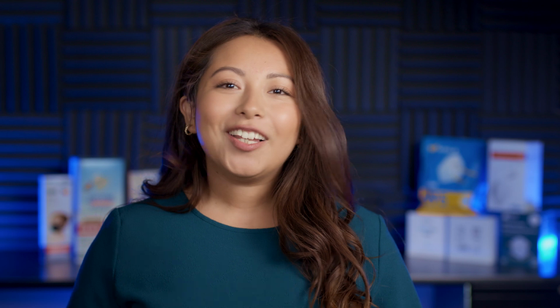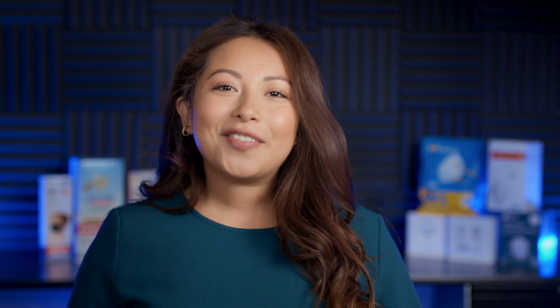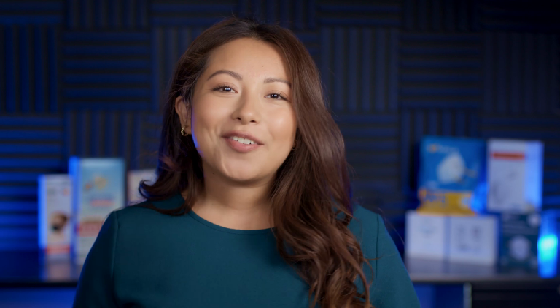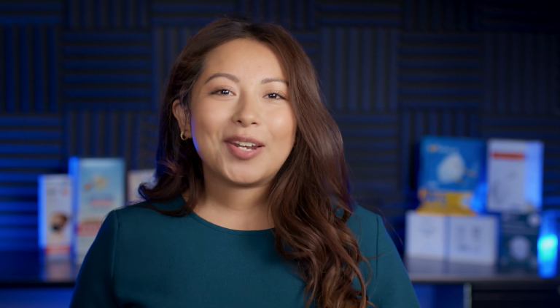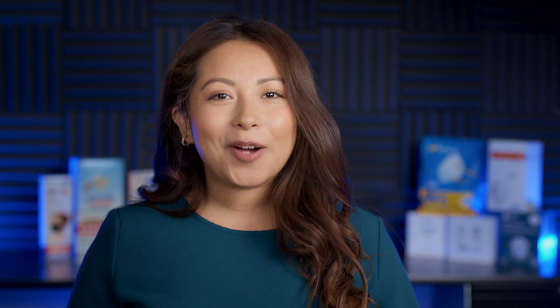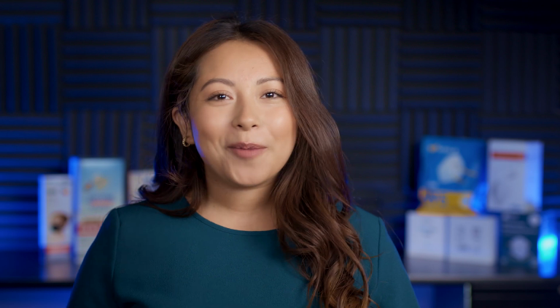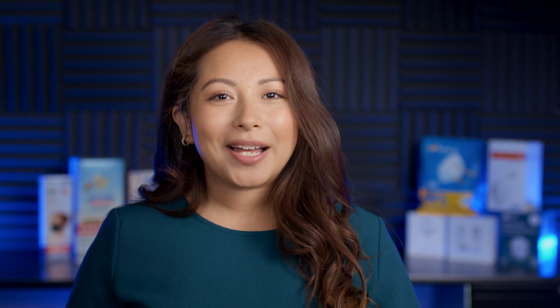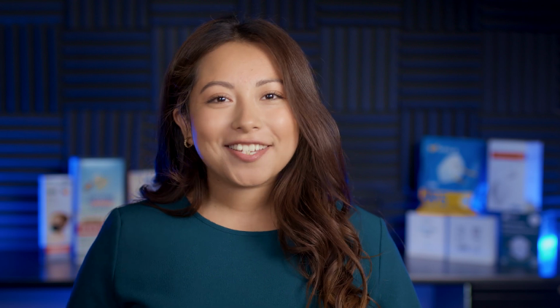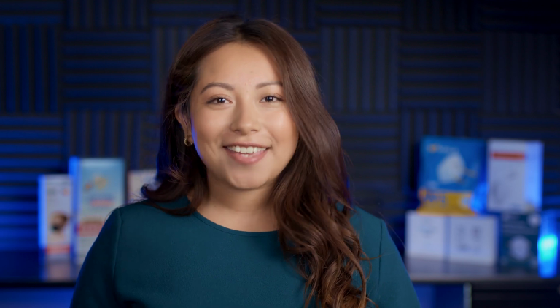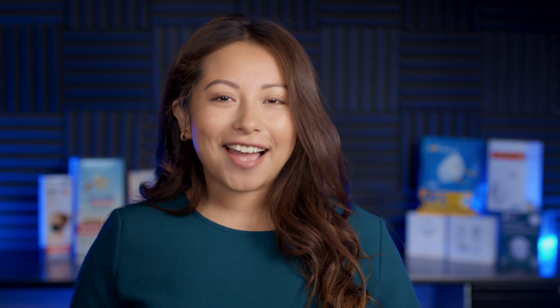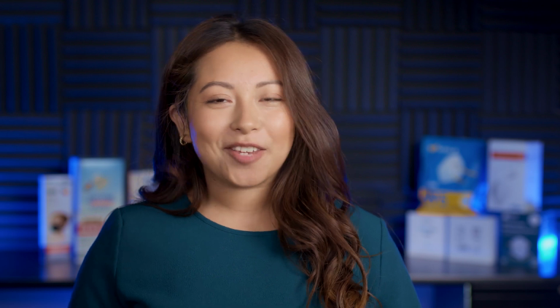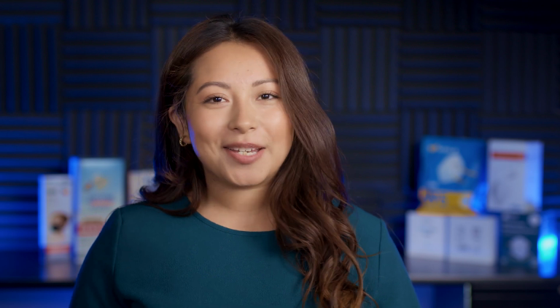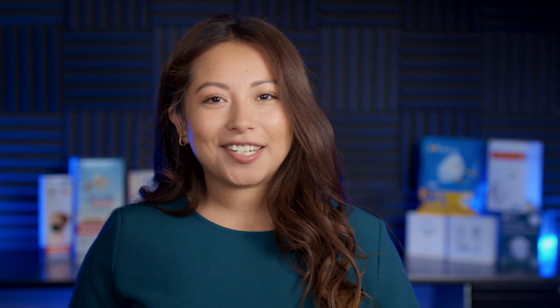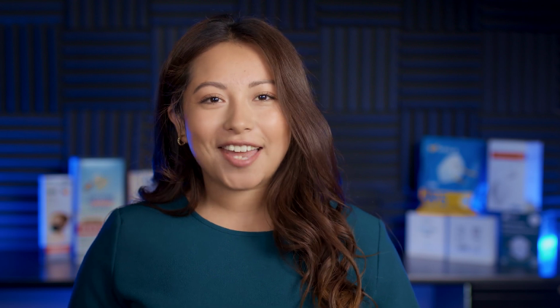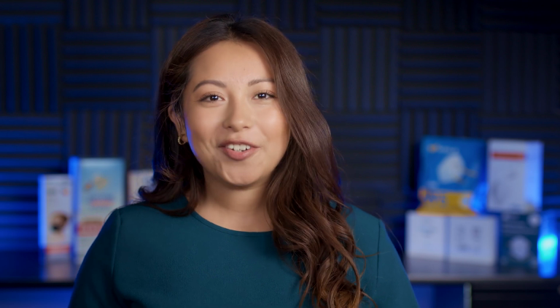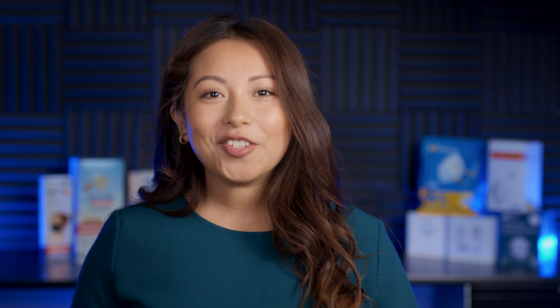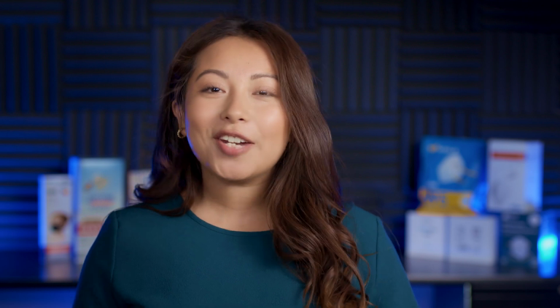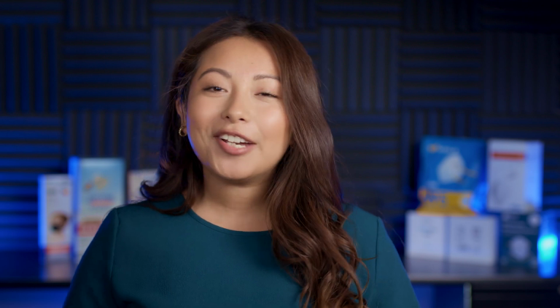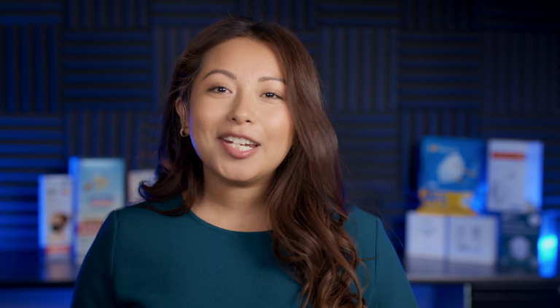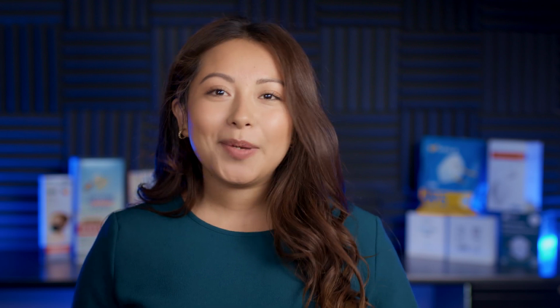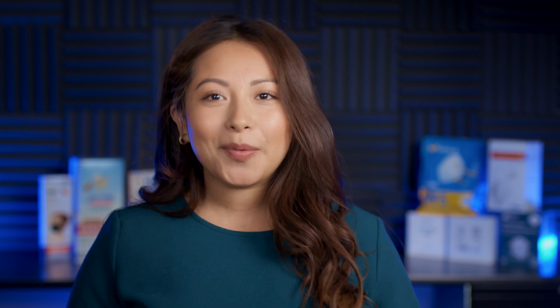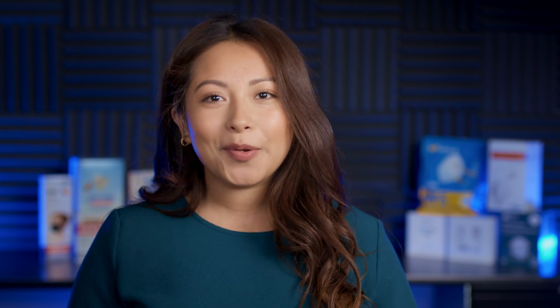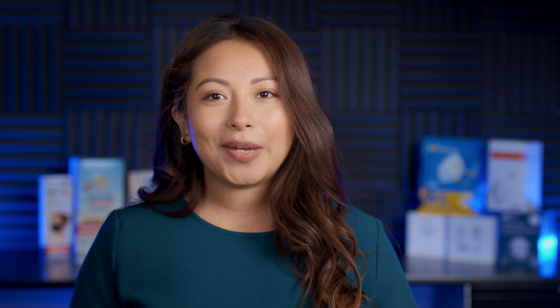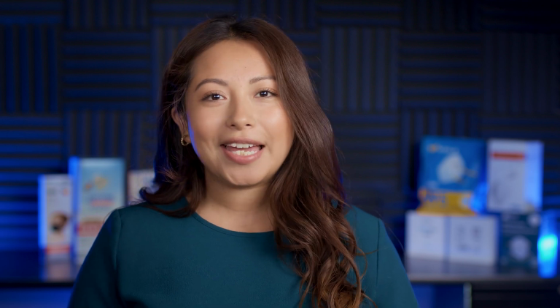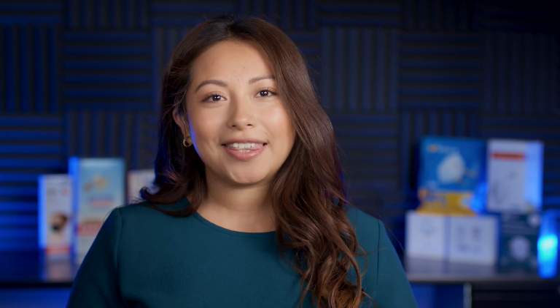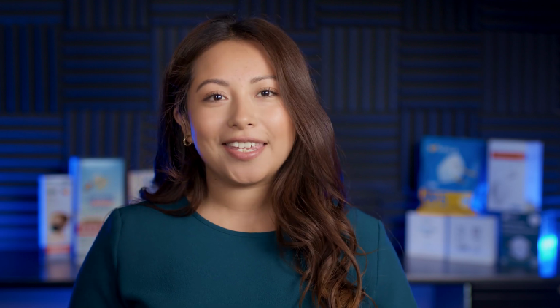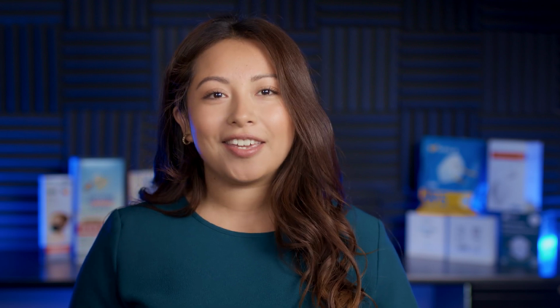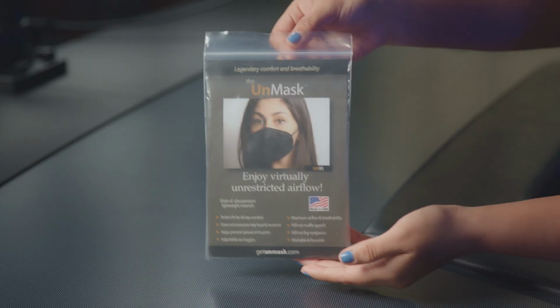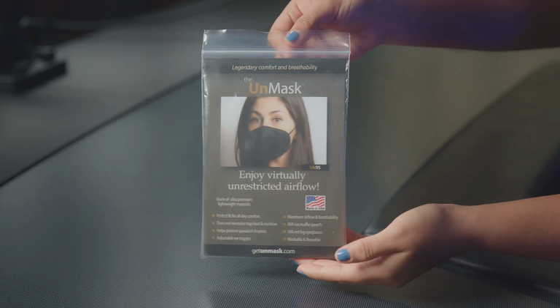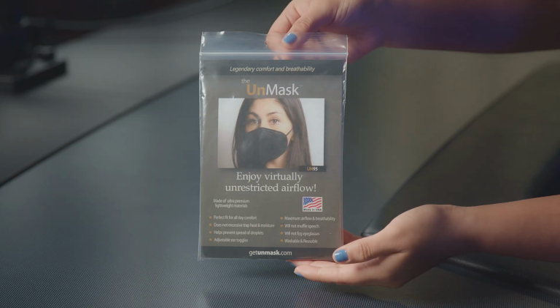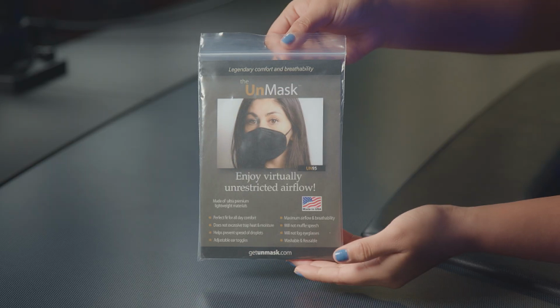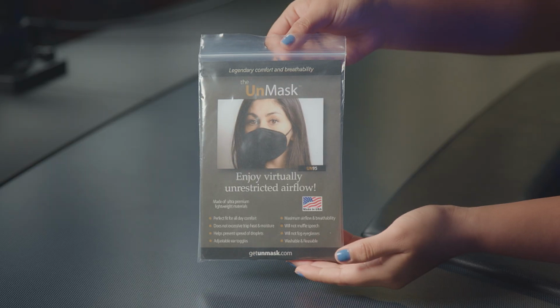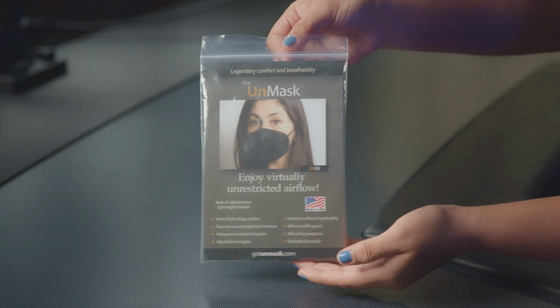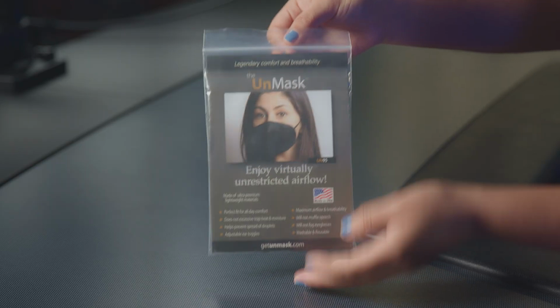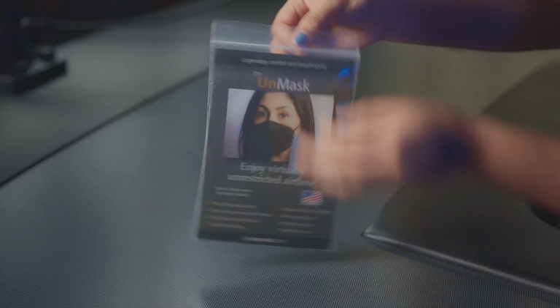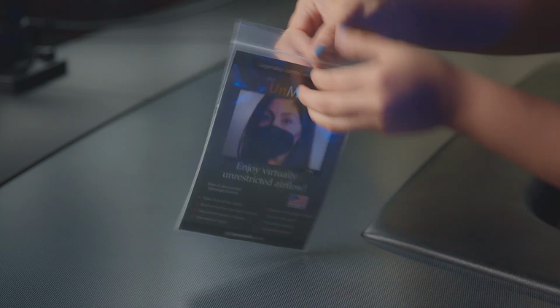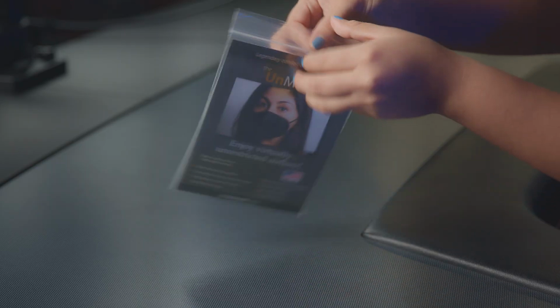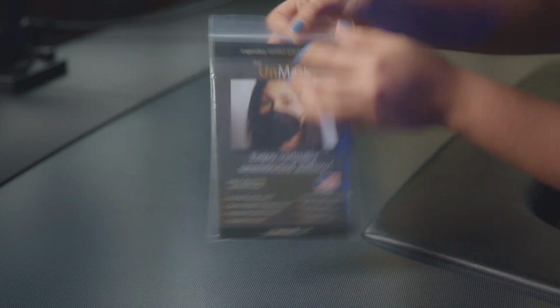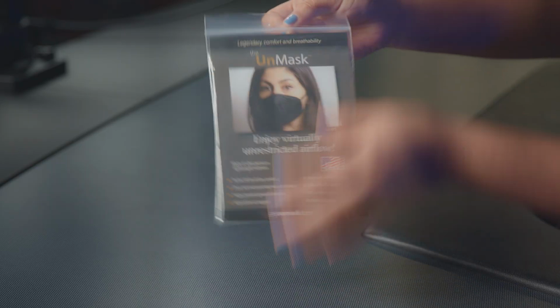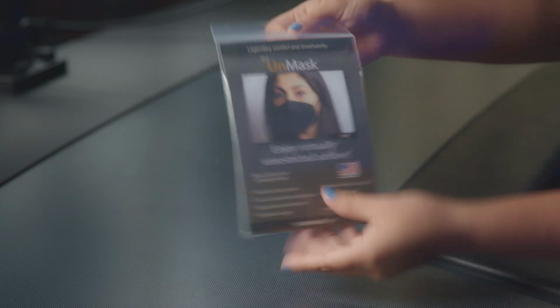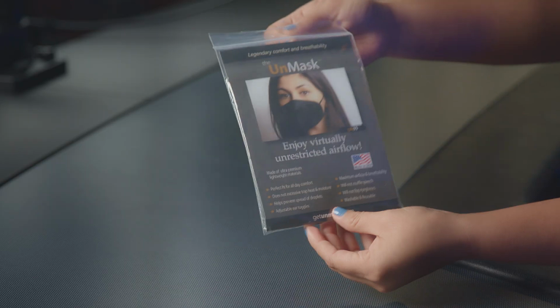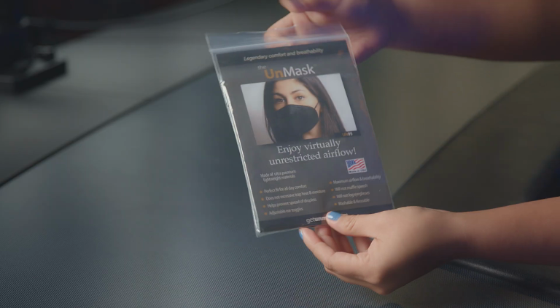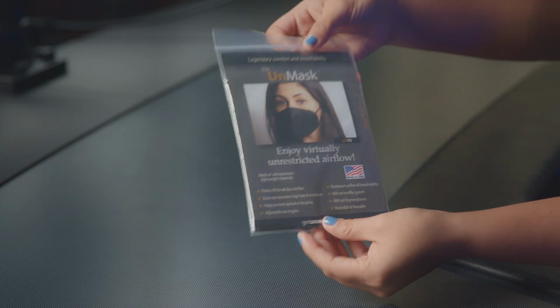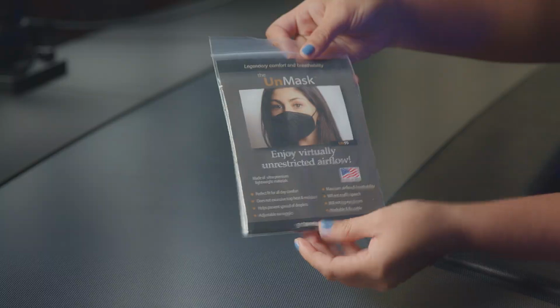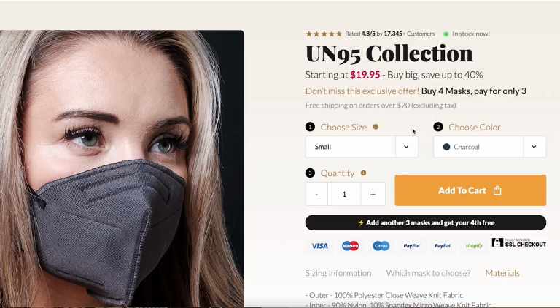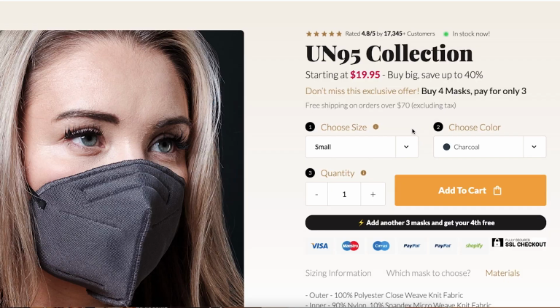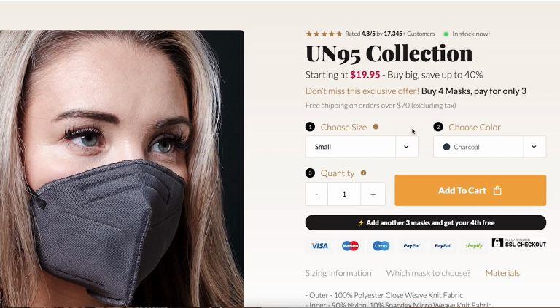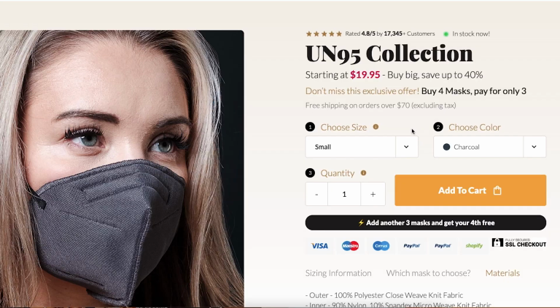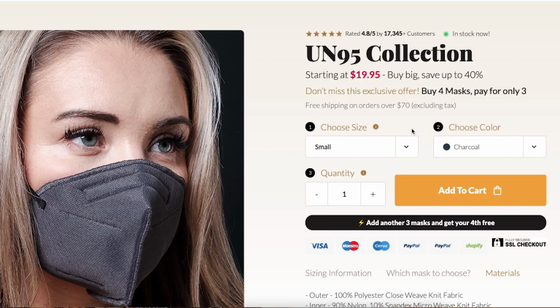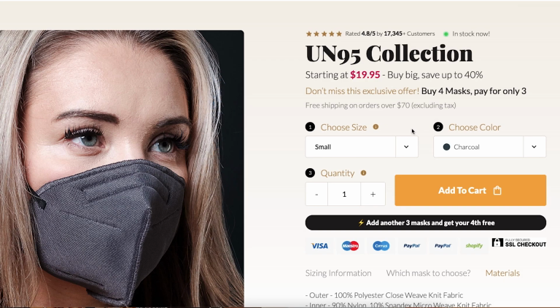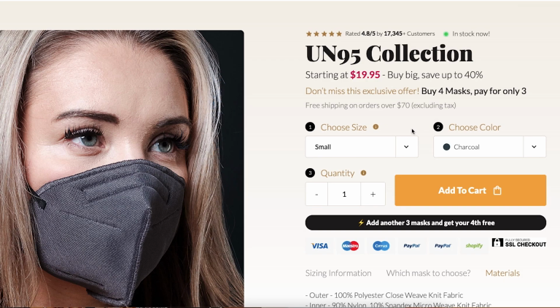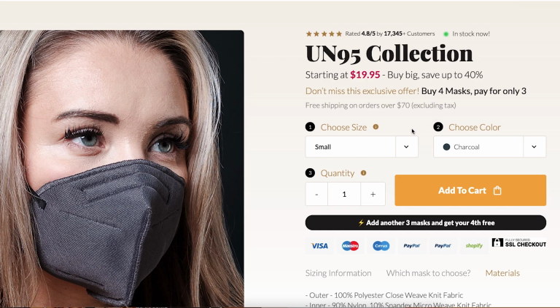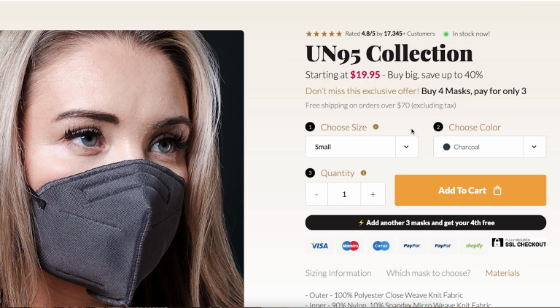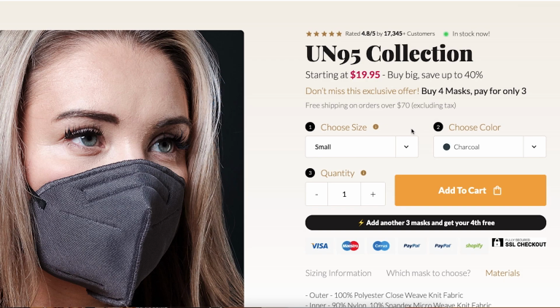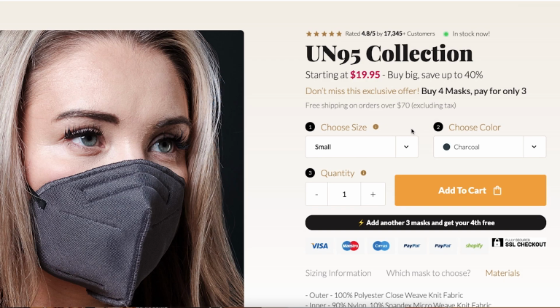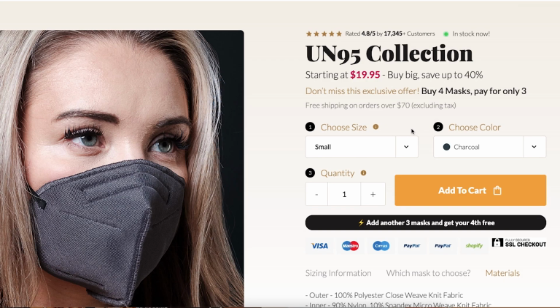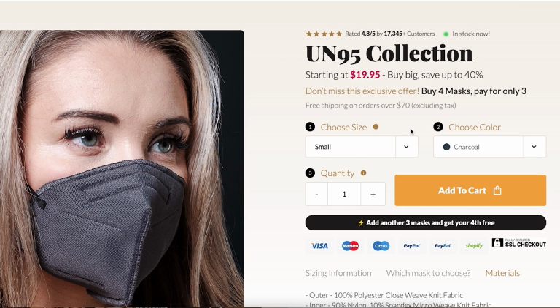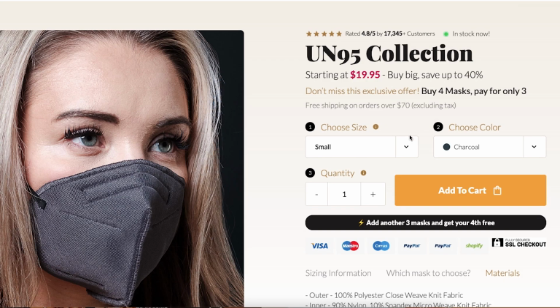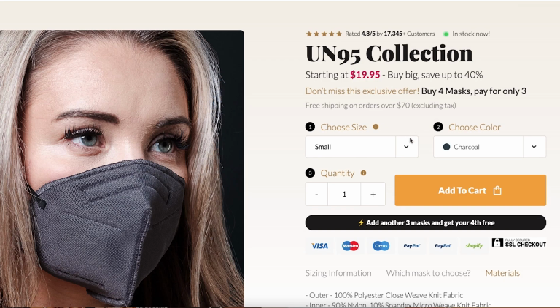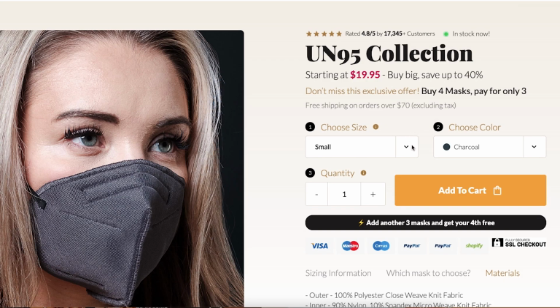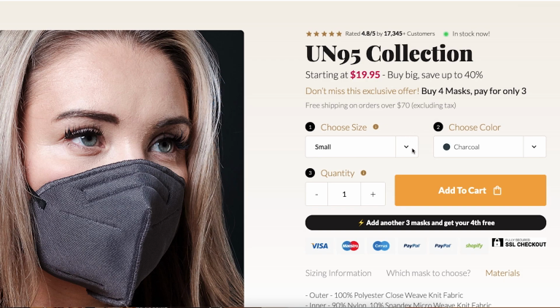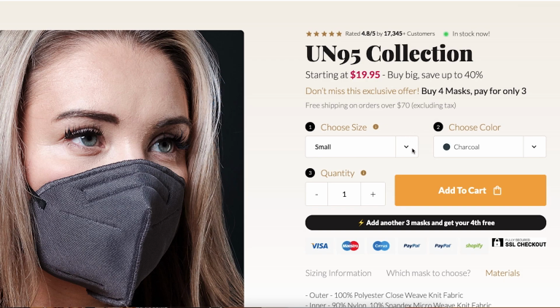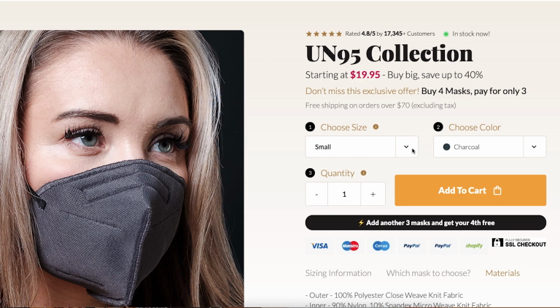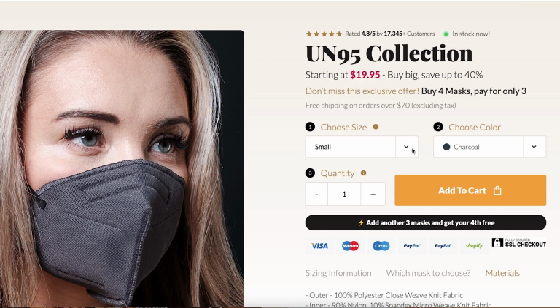Hello everyone and welcome back to the Acumet channel. Today we're going to be reviewing the unmasked face mask. We purchased these from their official website.